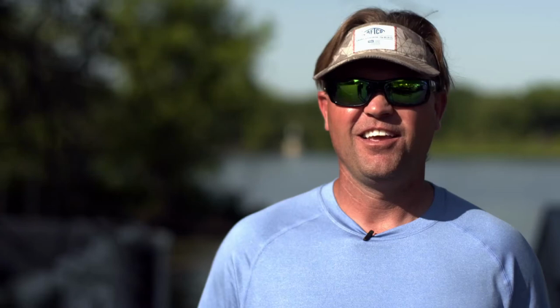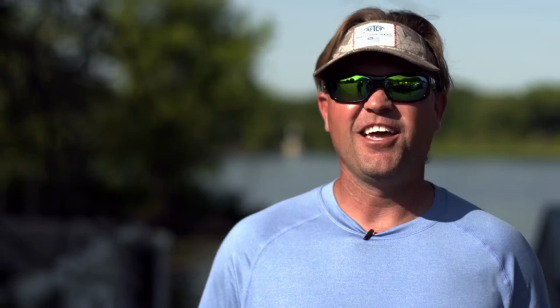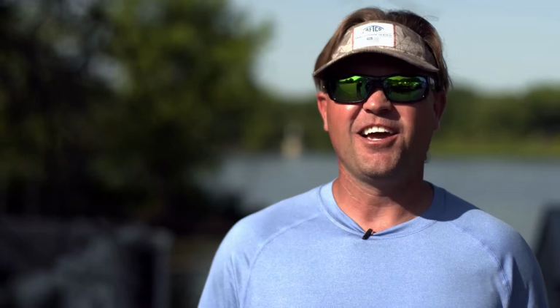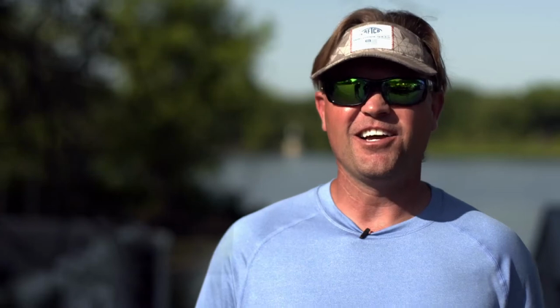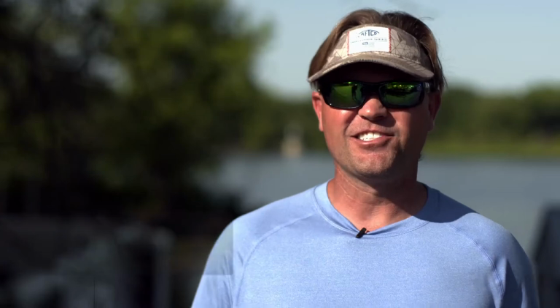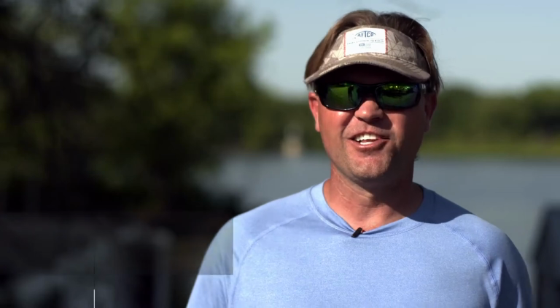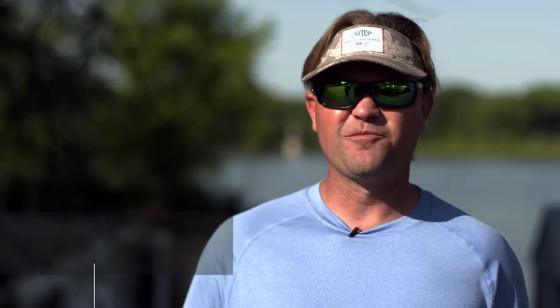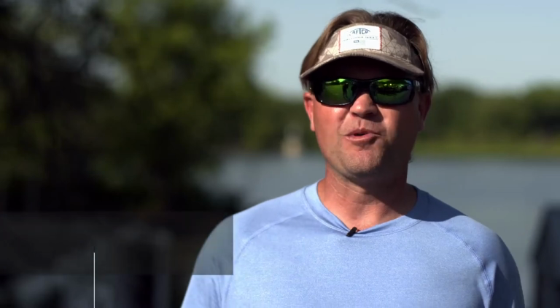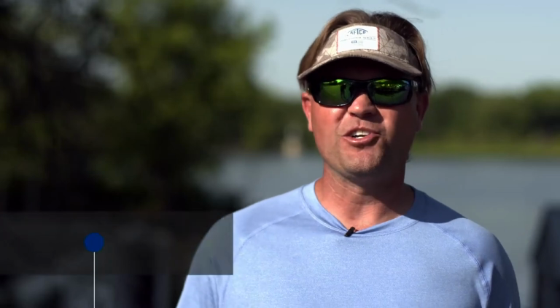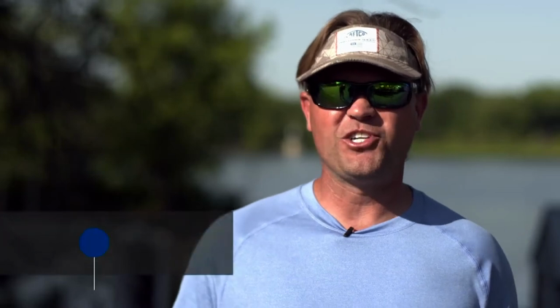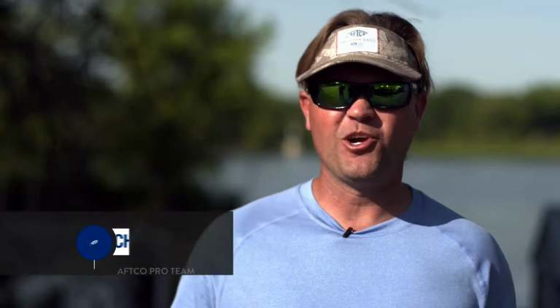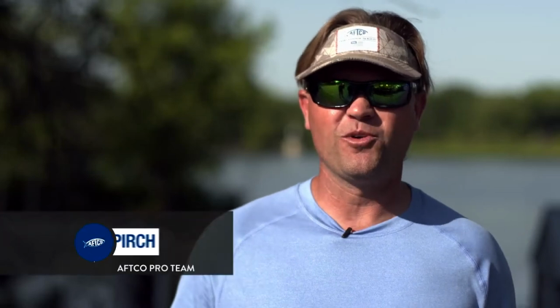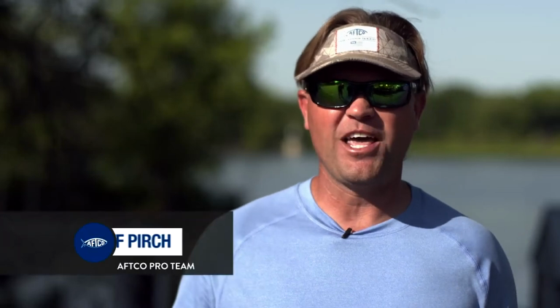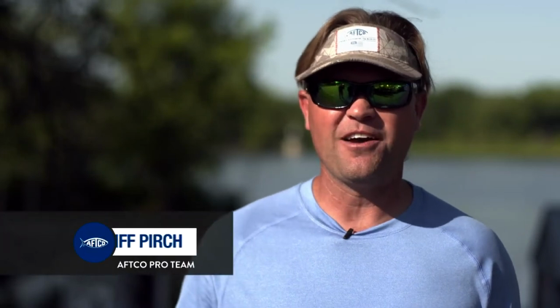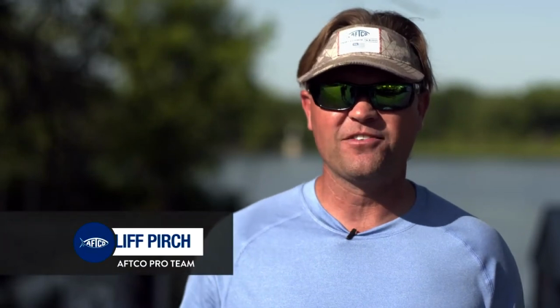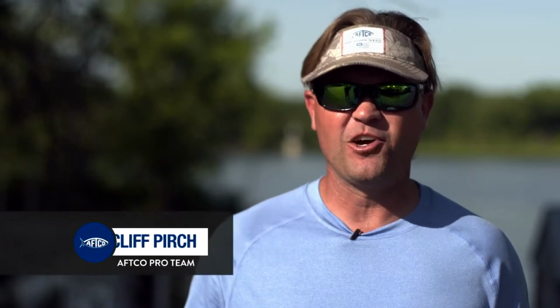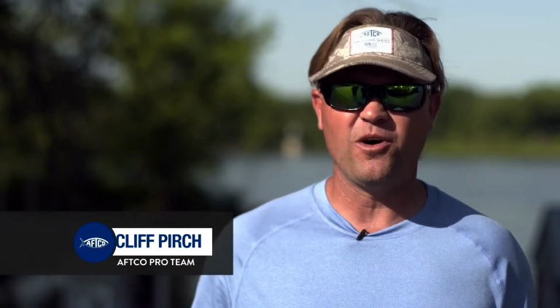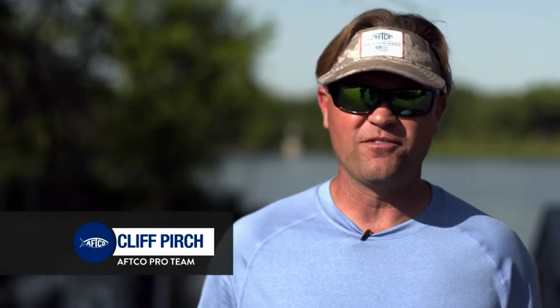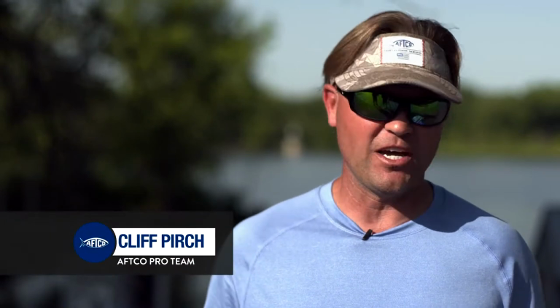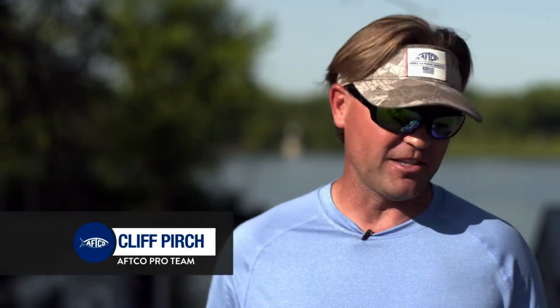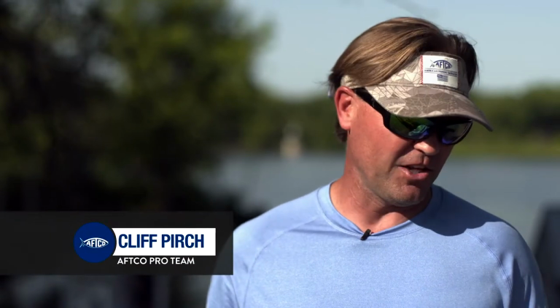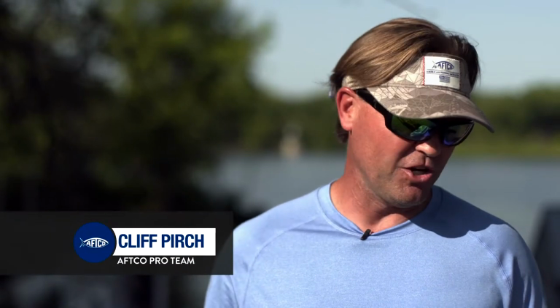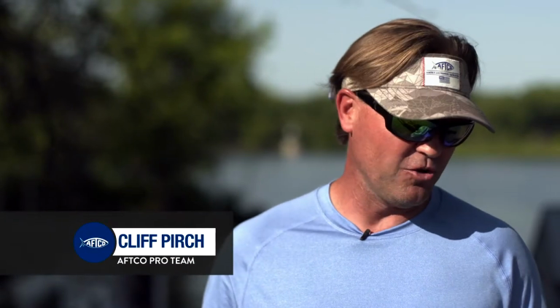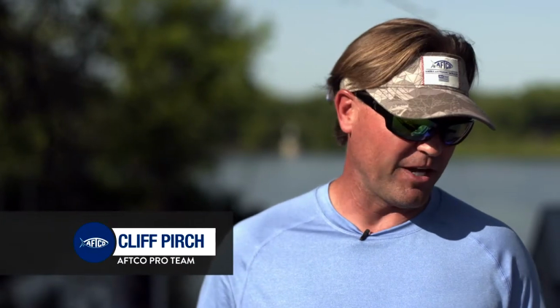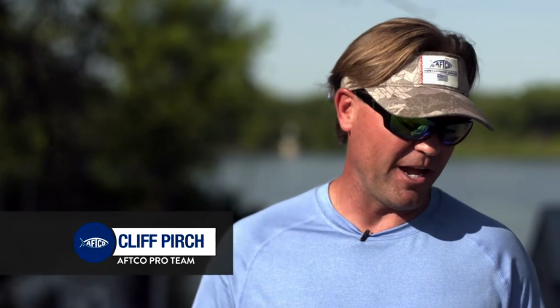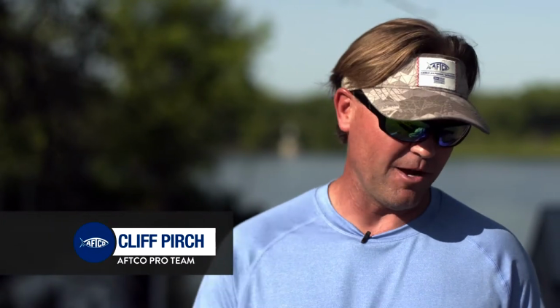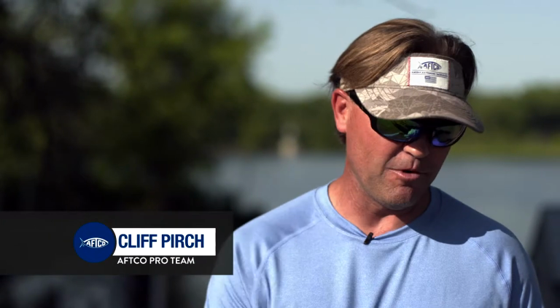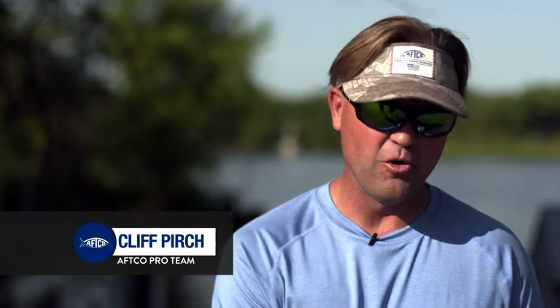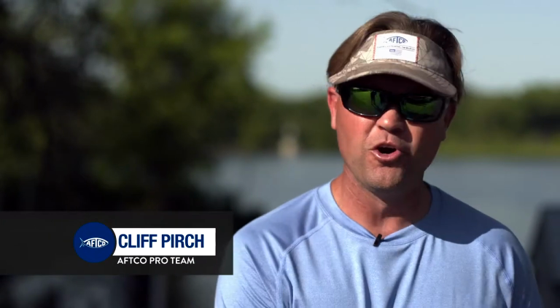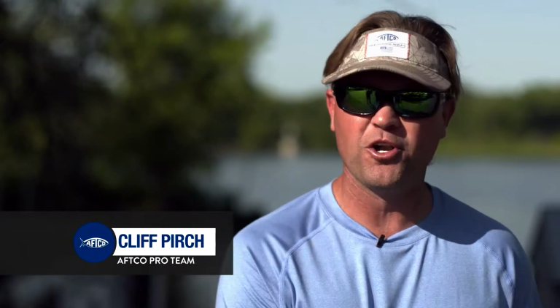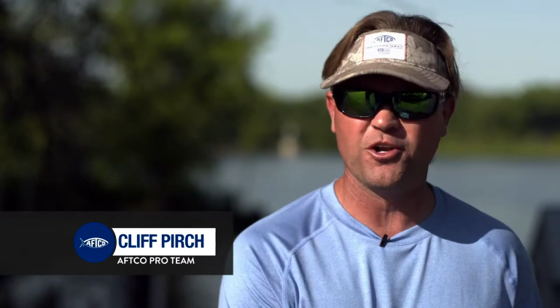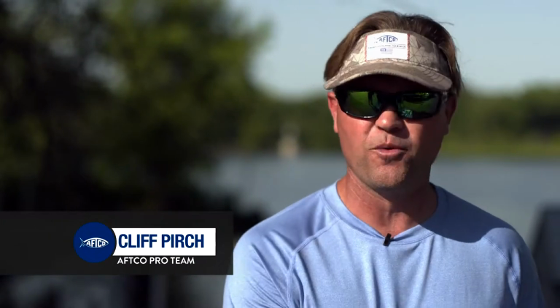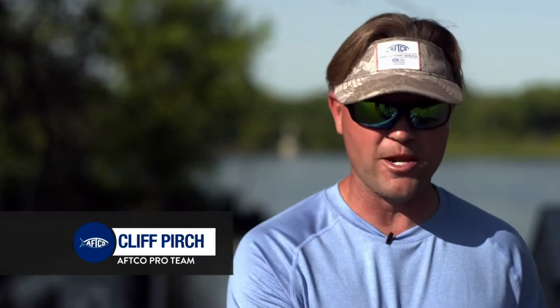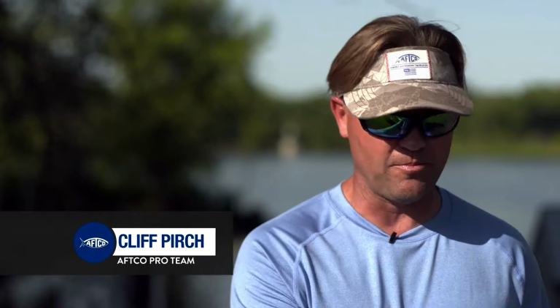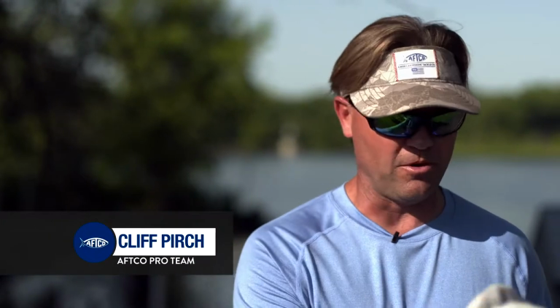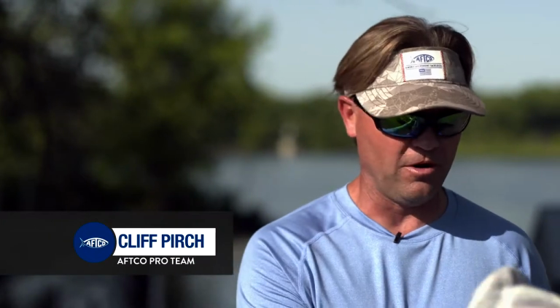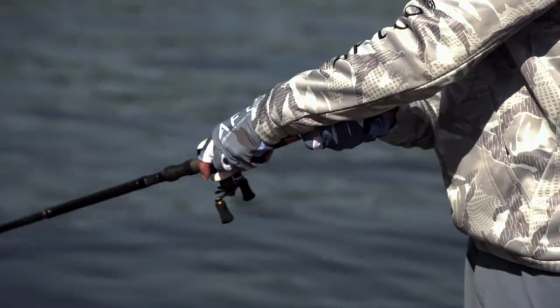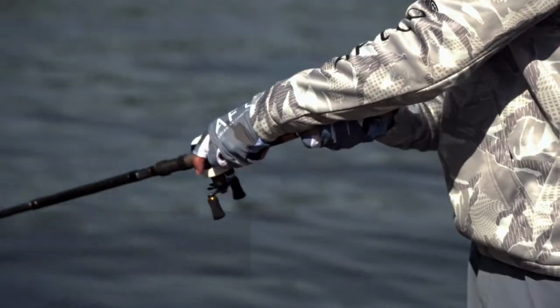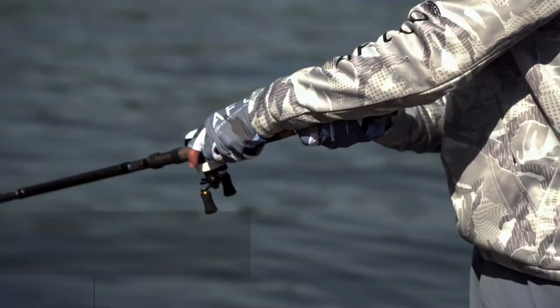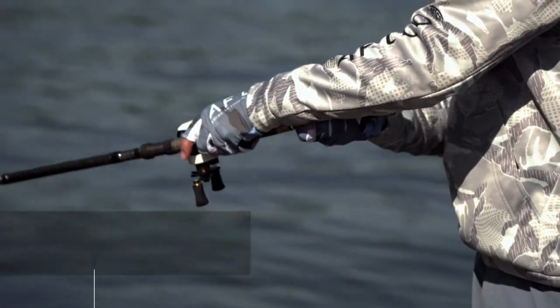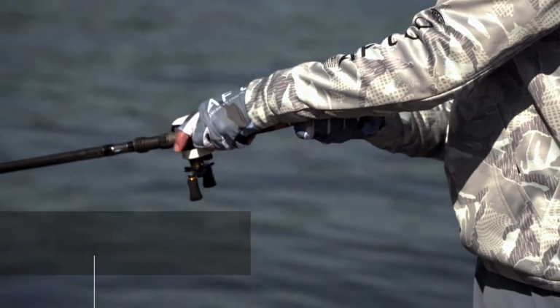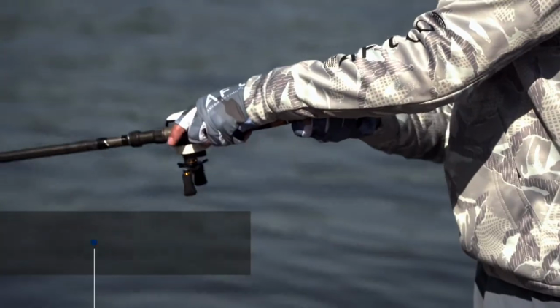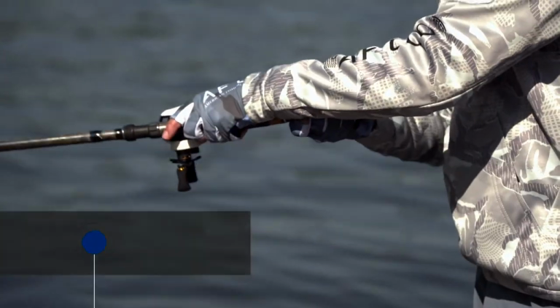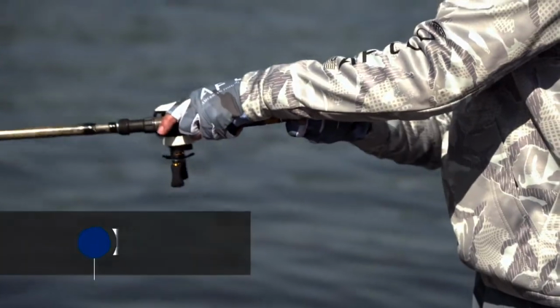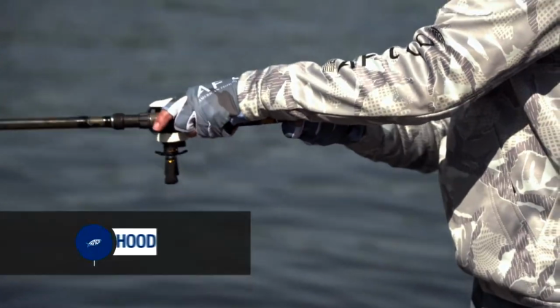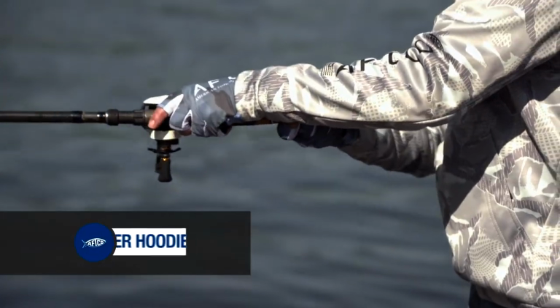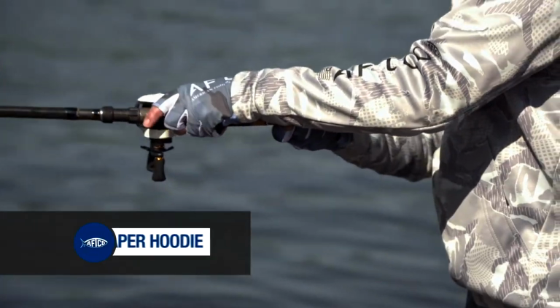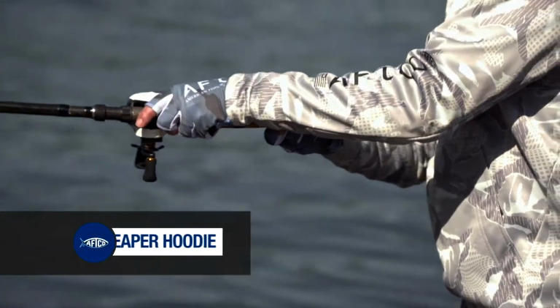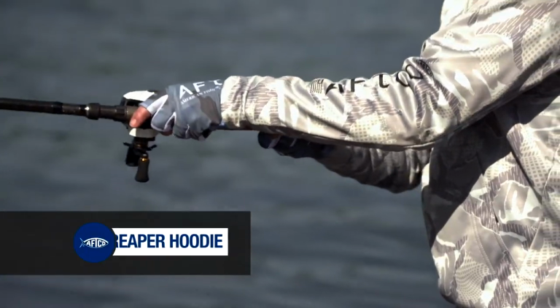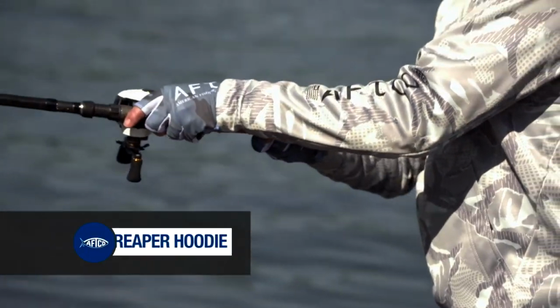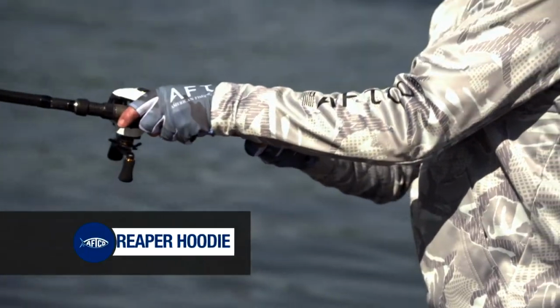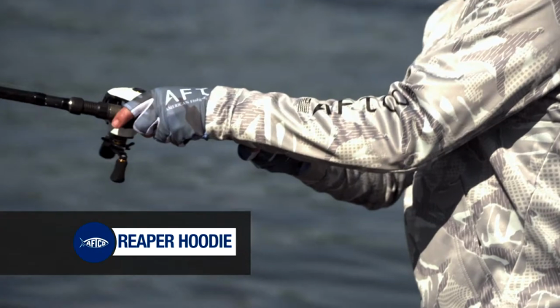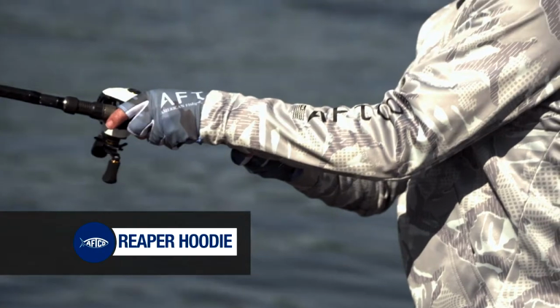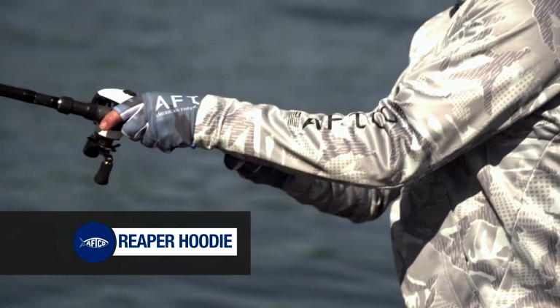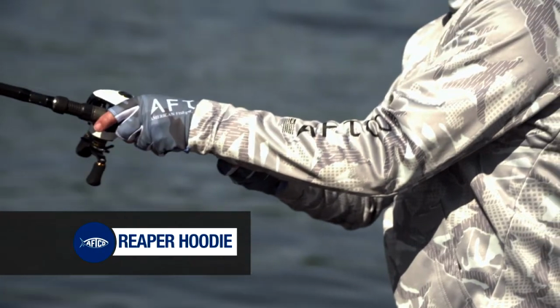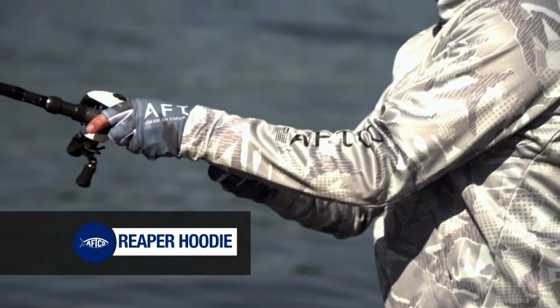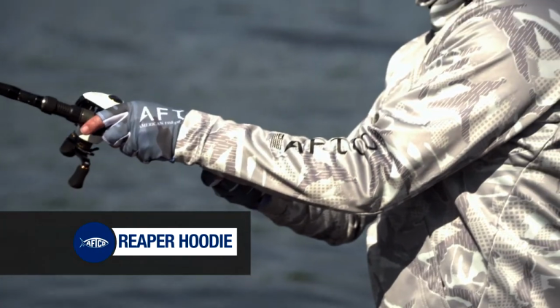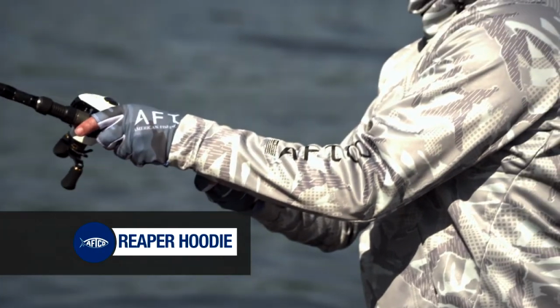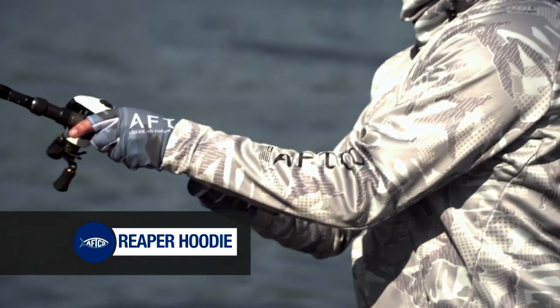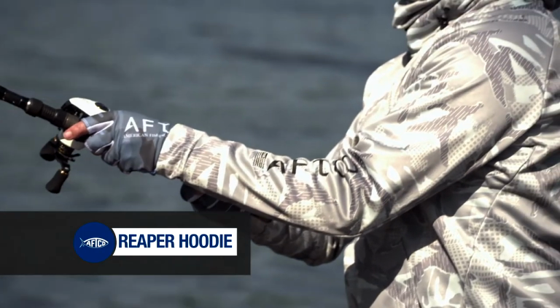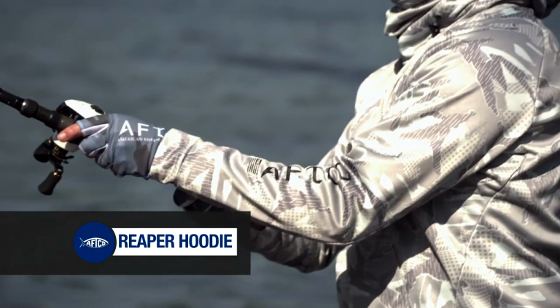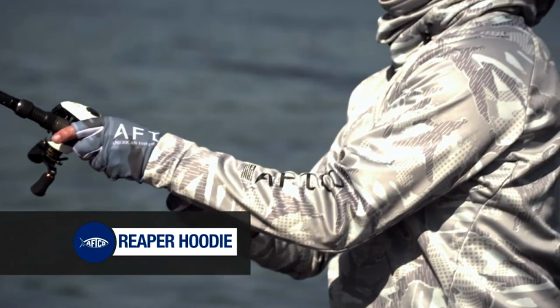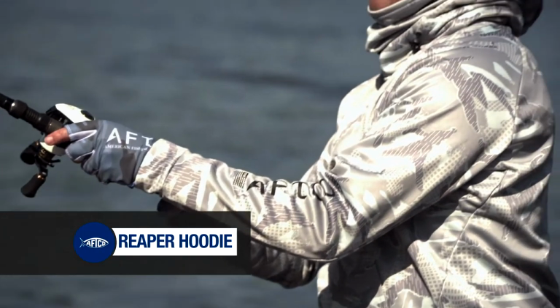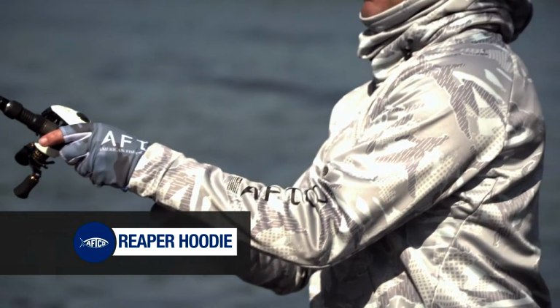Hey guys, Cliff Perch here with AFCO. I've got the new camo hooded reaper. It's going to be a great thing both for fishing and hunting this fall.